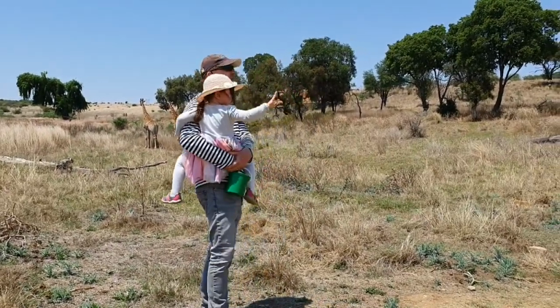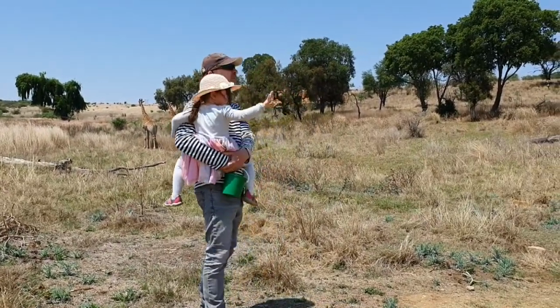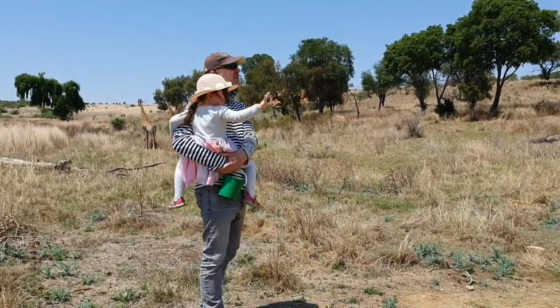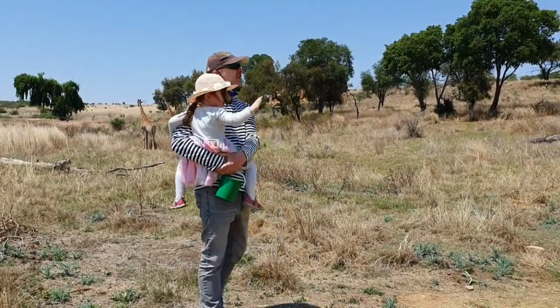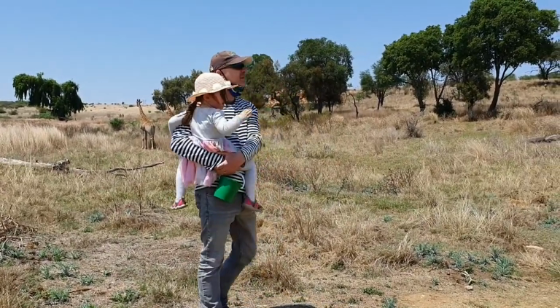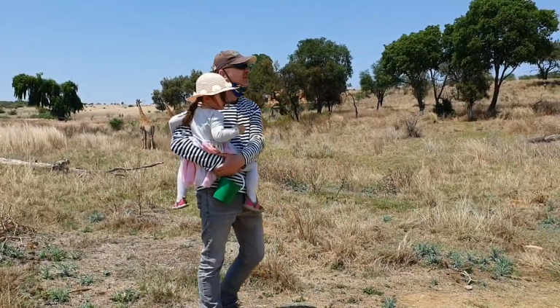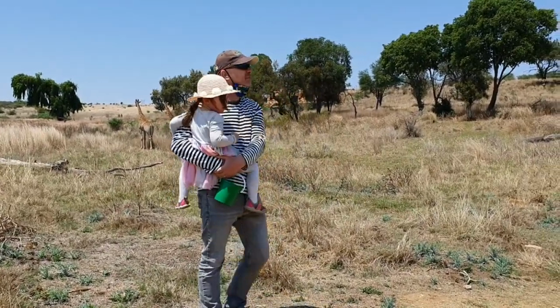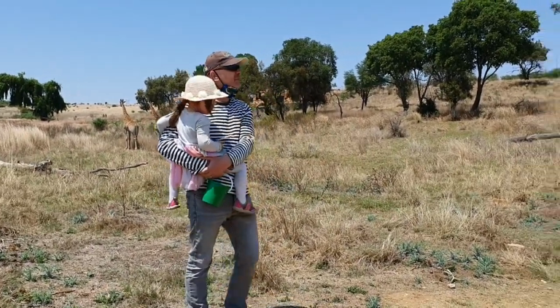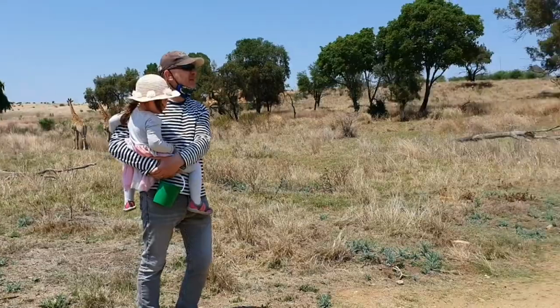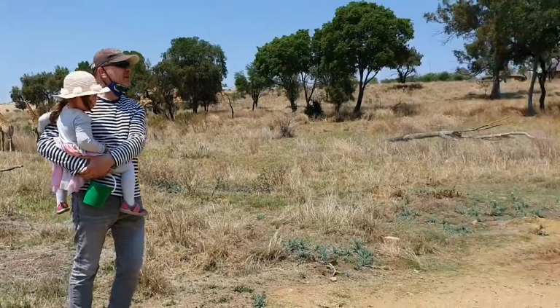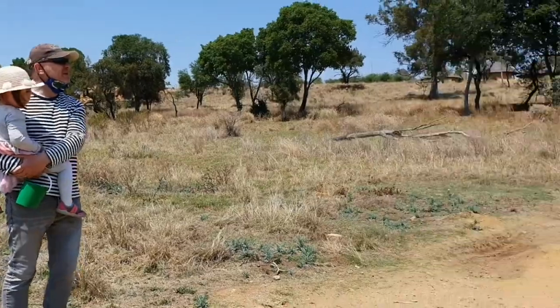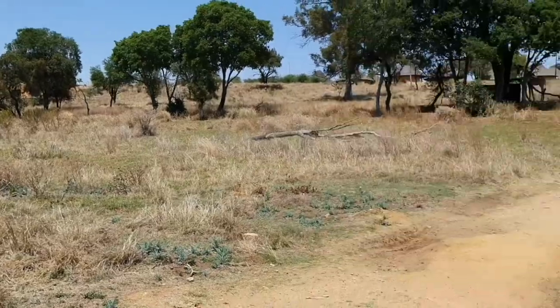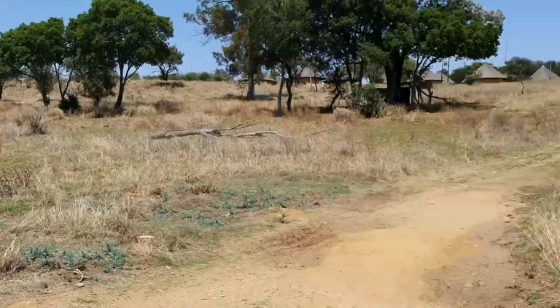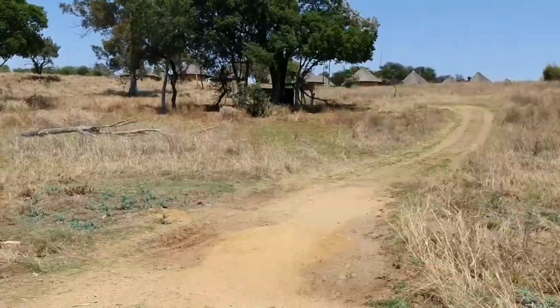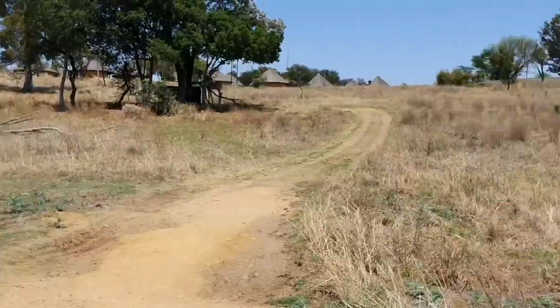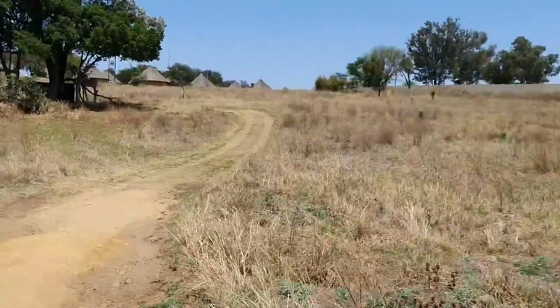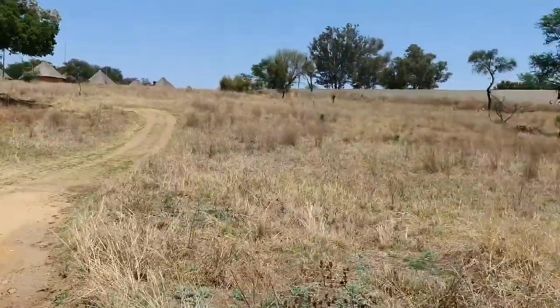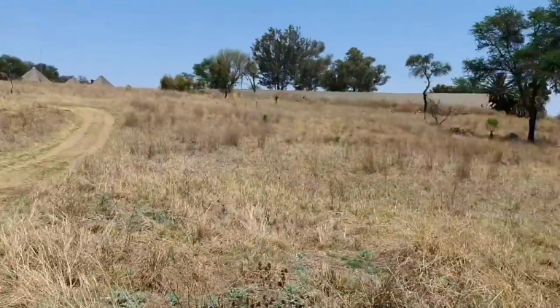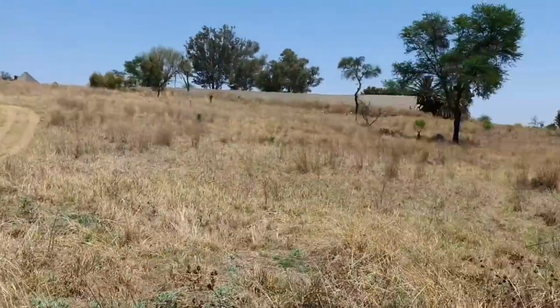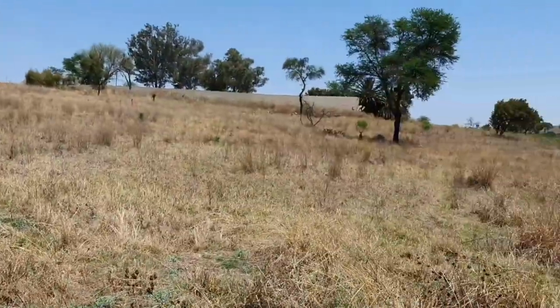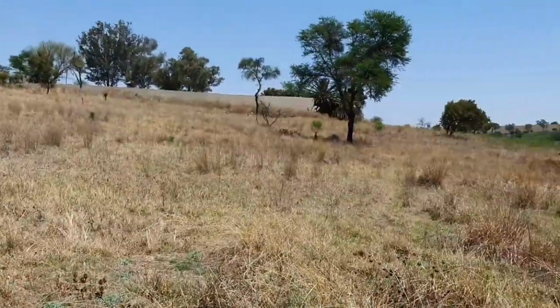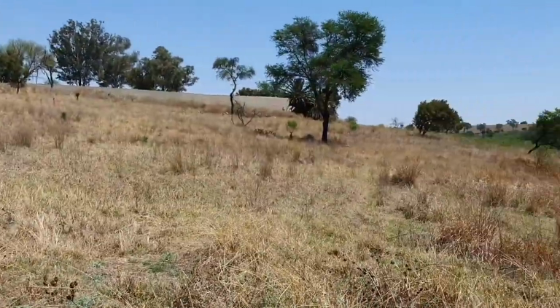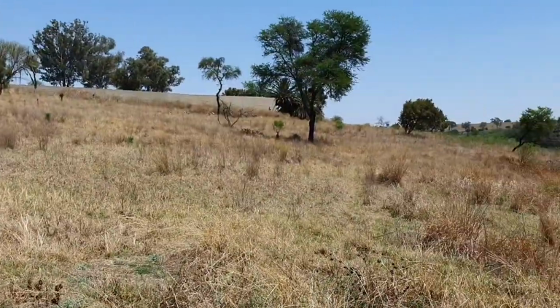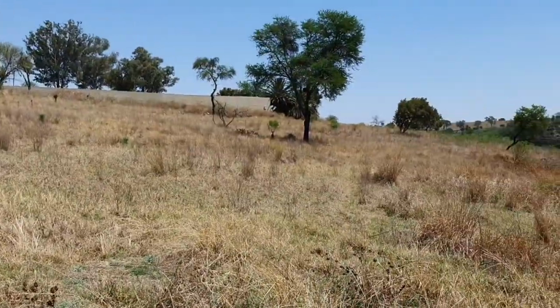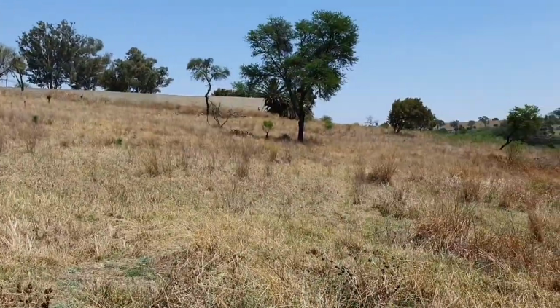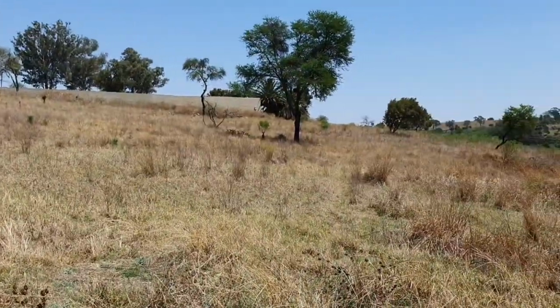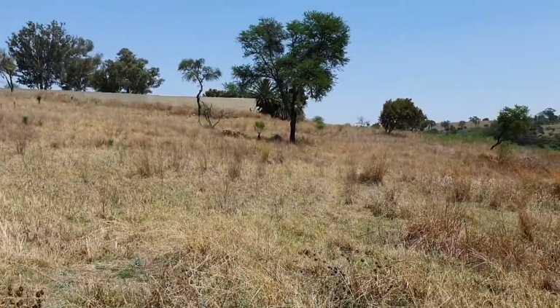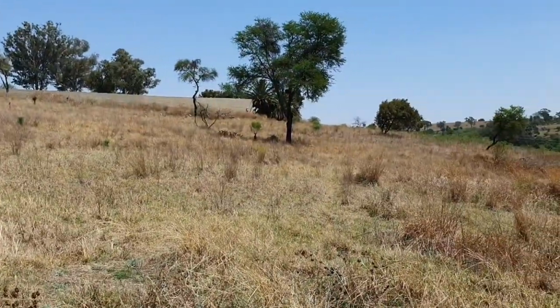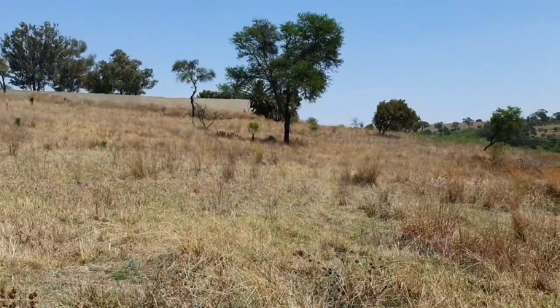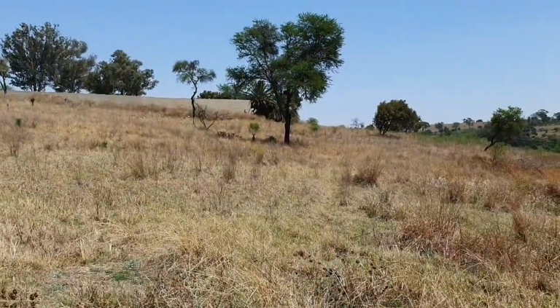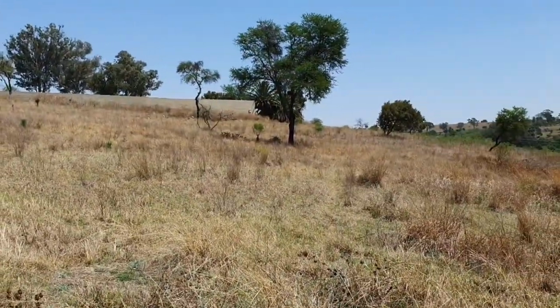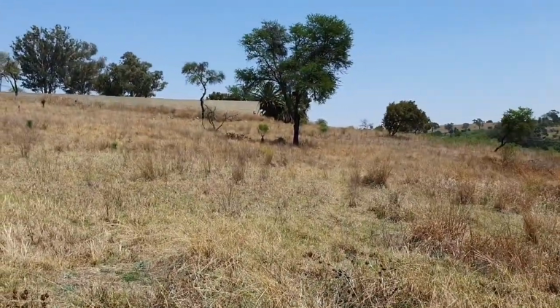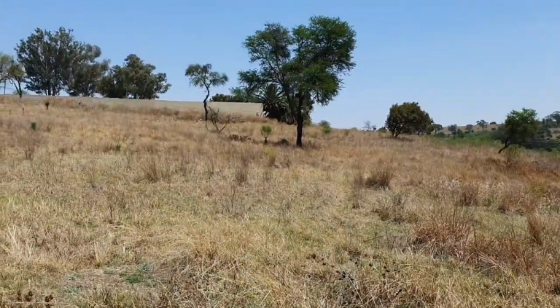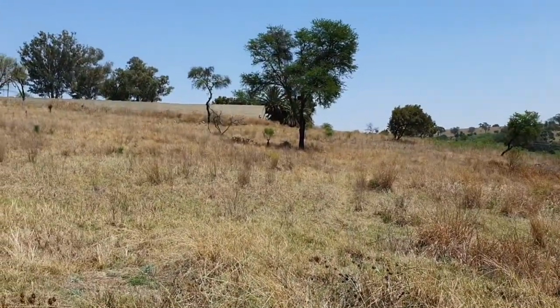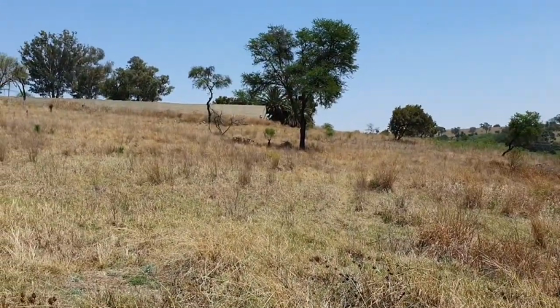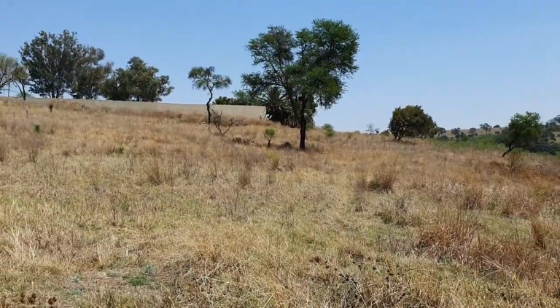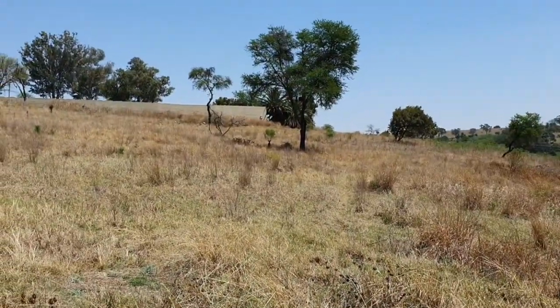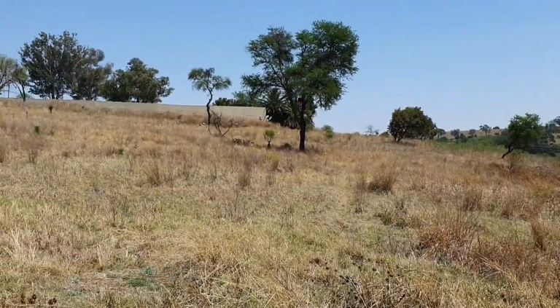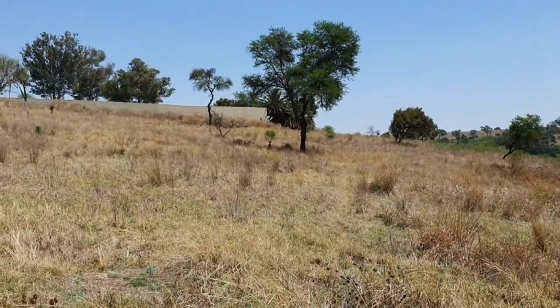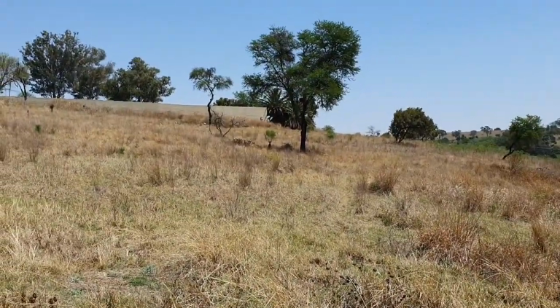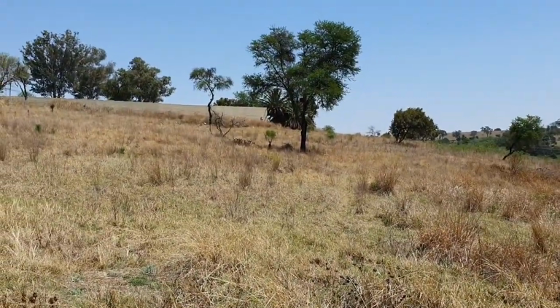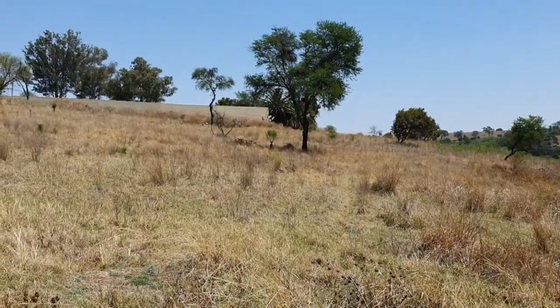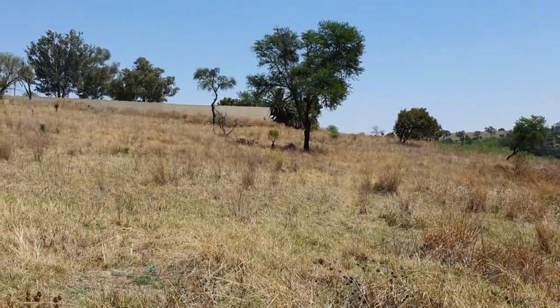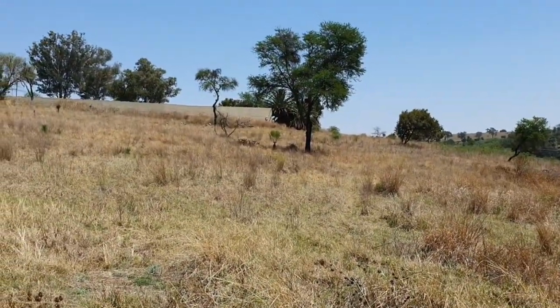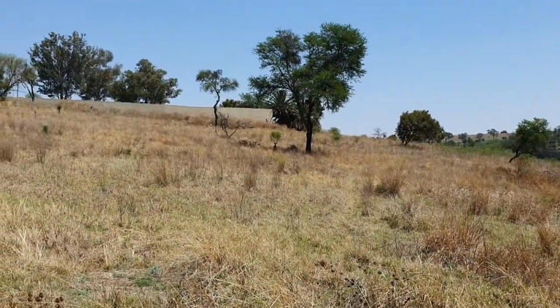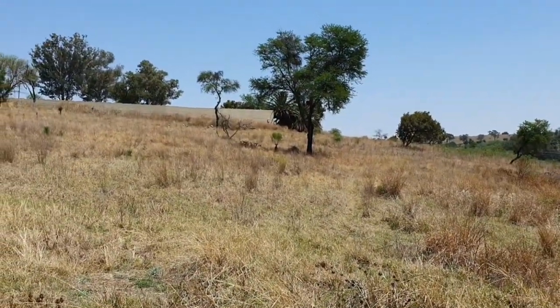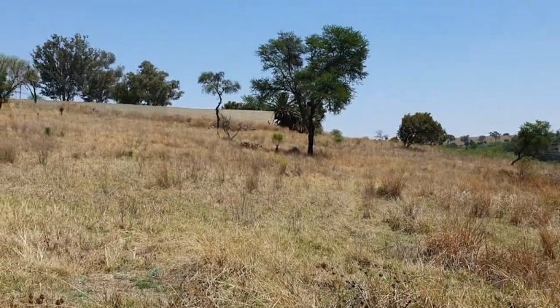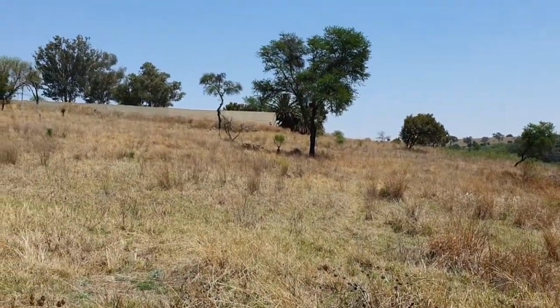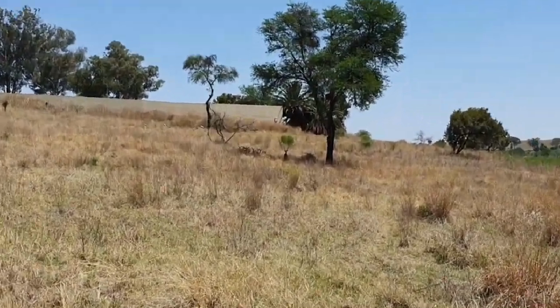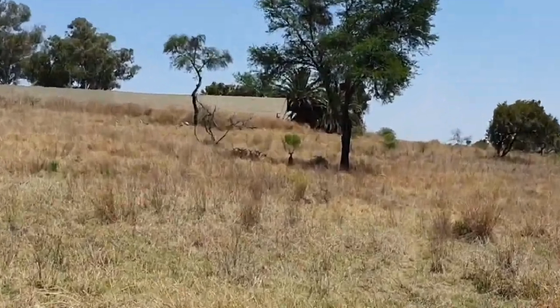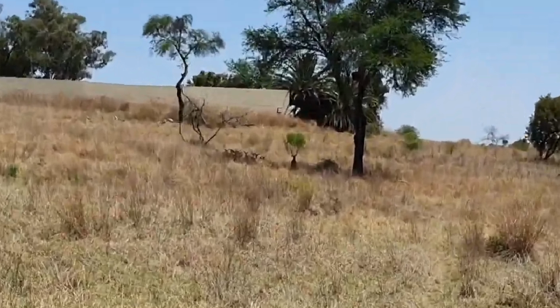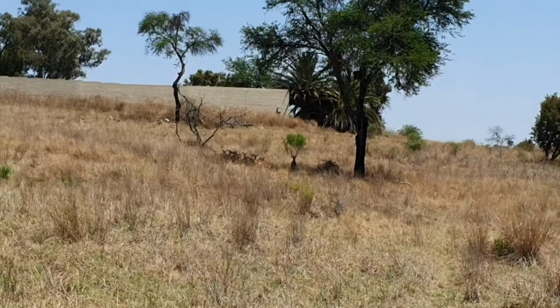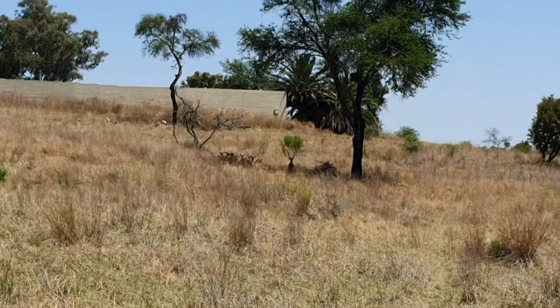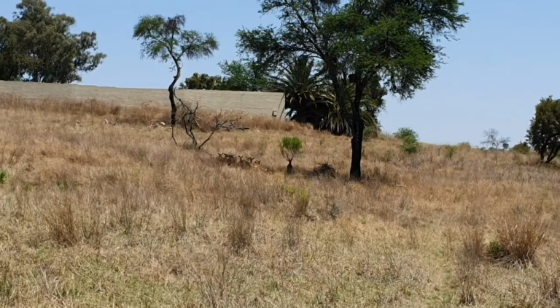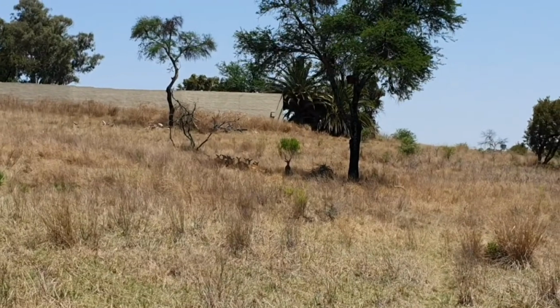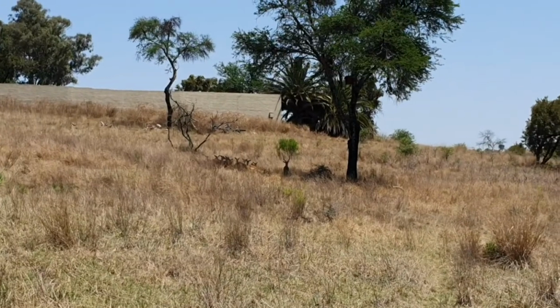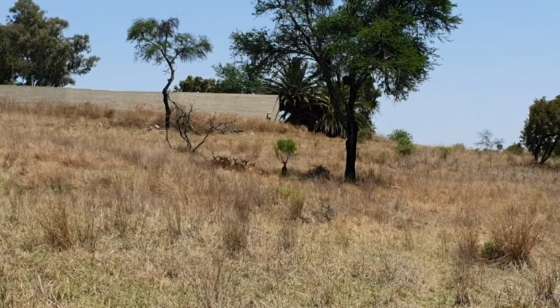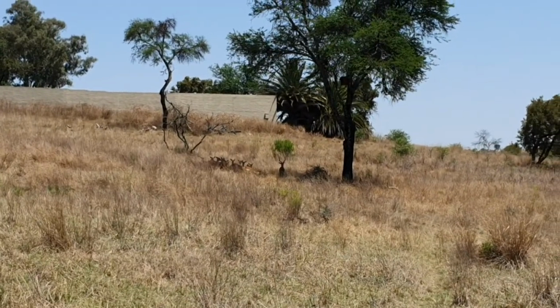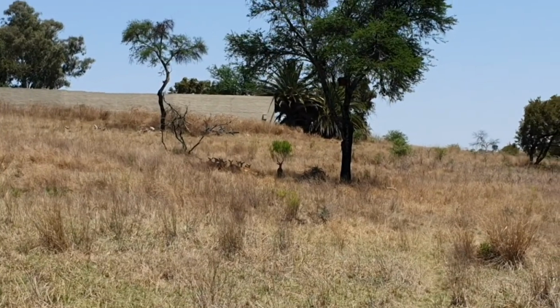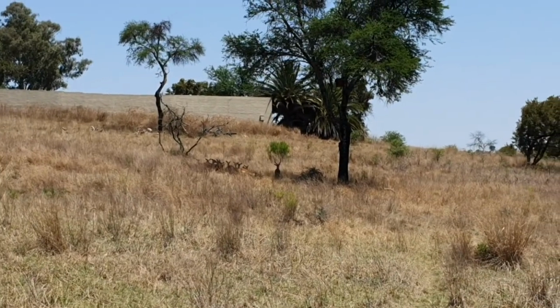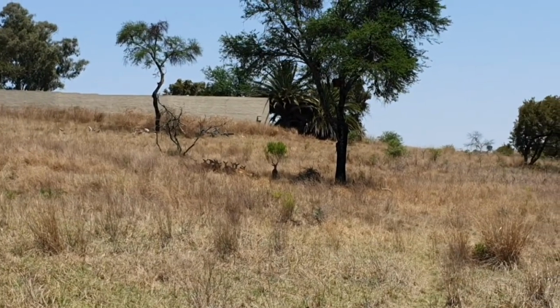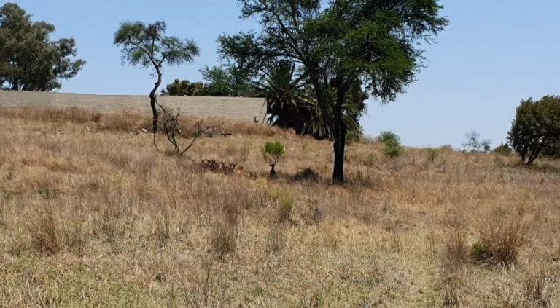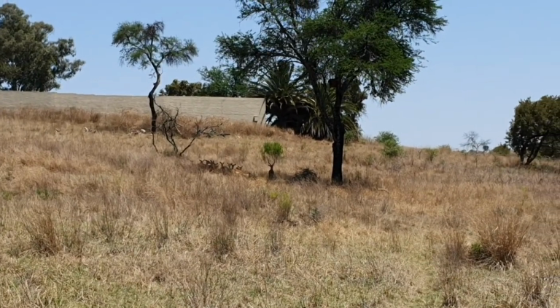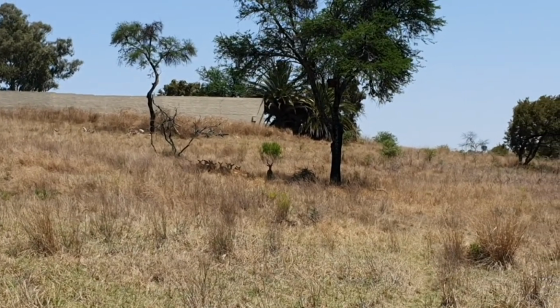Wow, these are springbok! These are actually the national animal of South Africa.